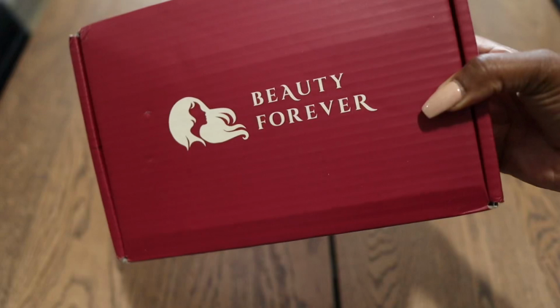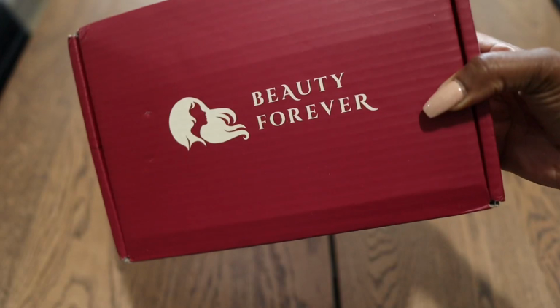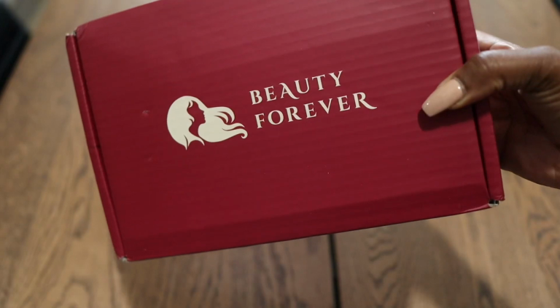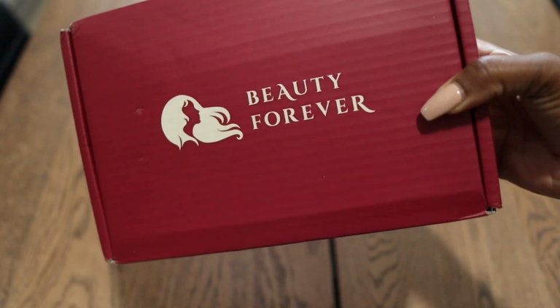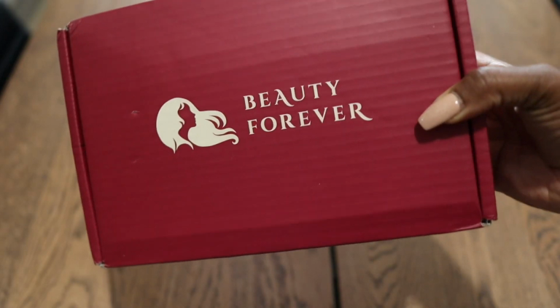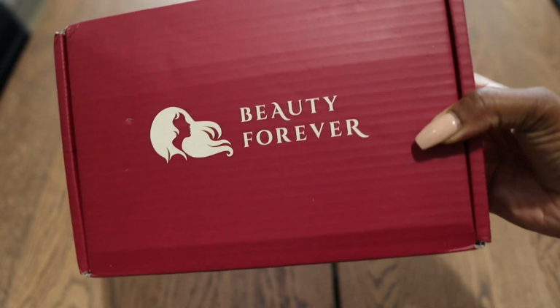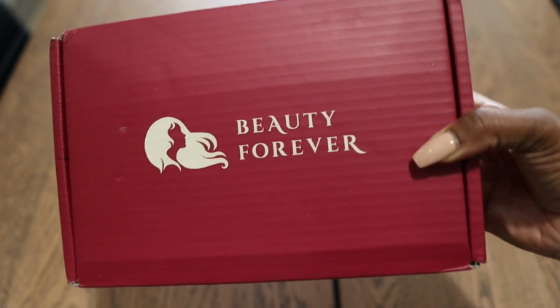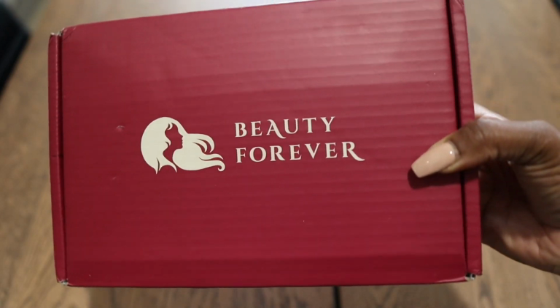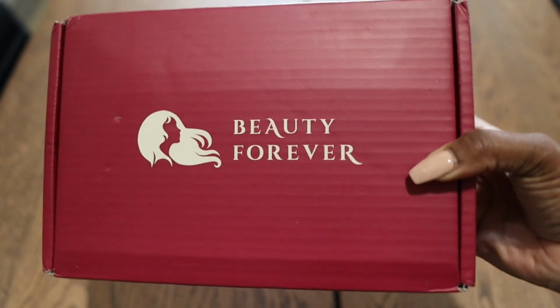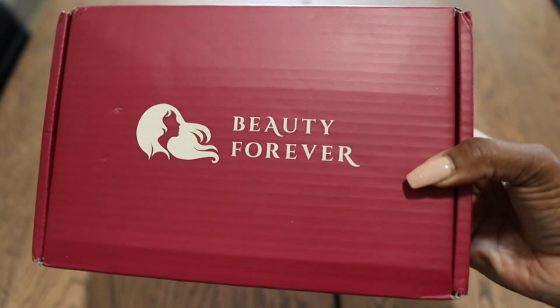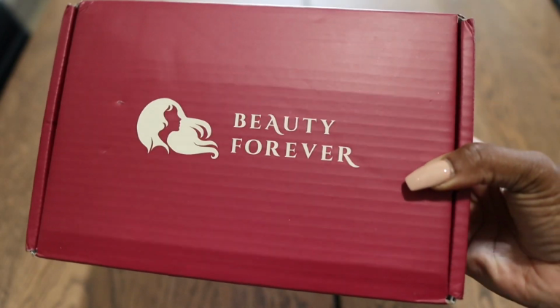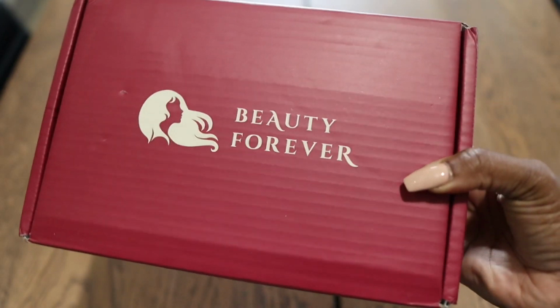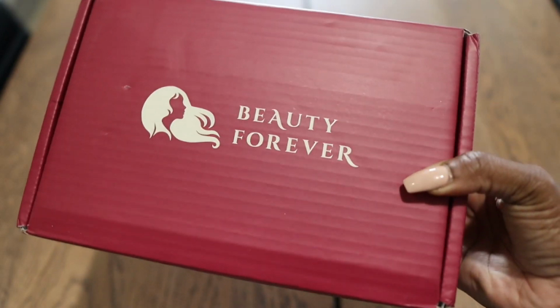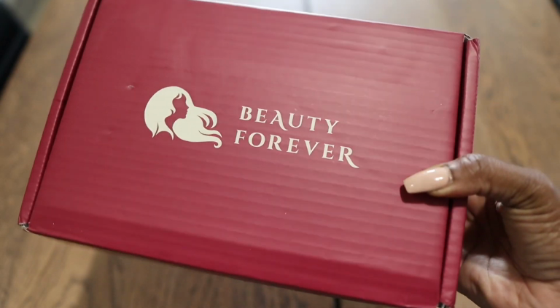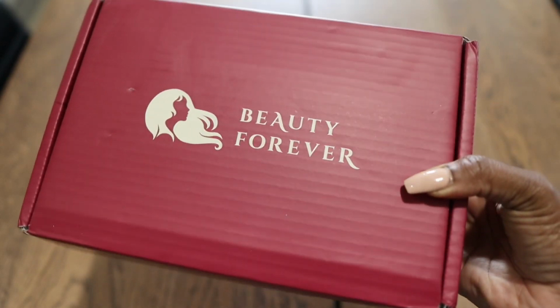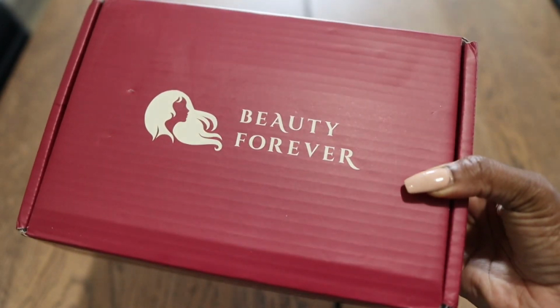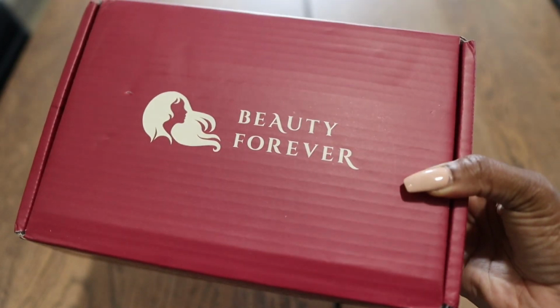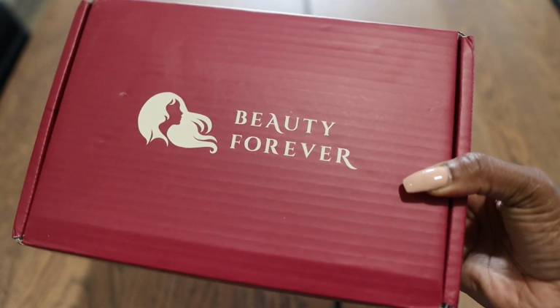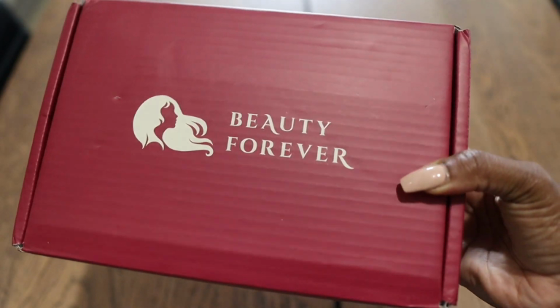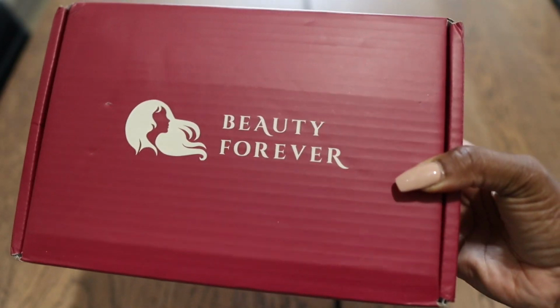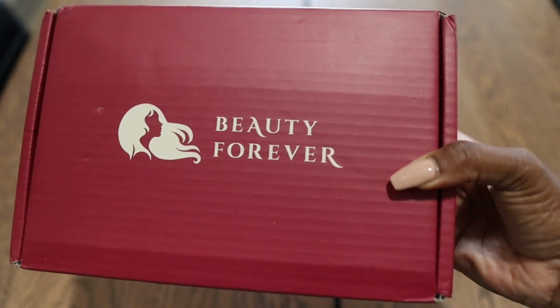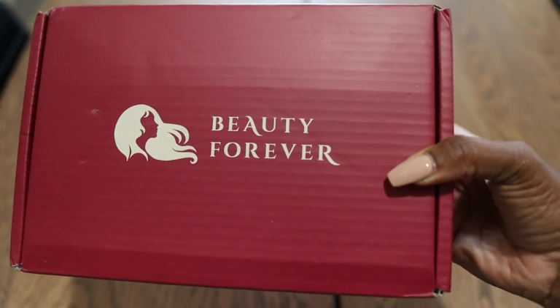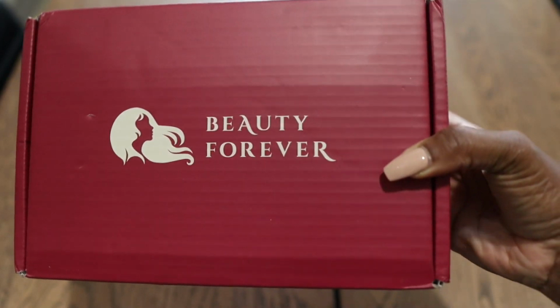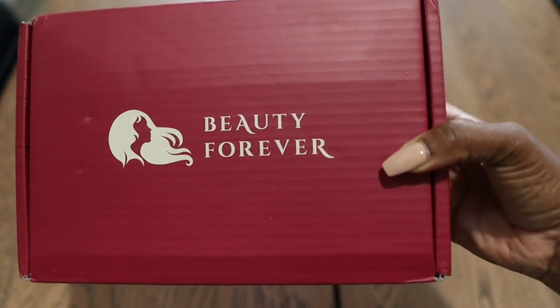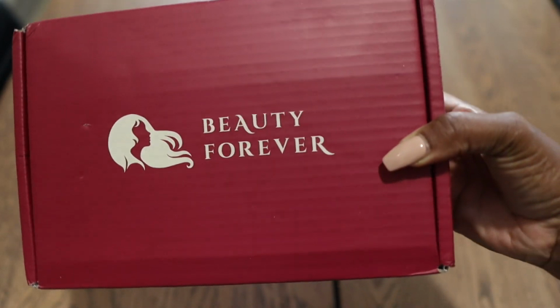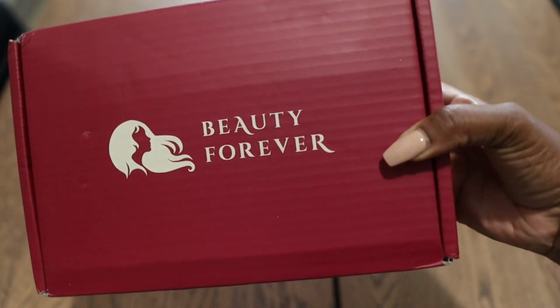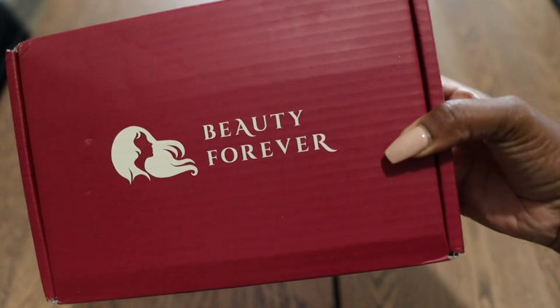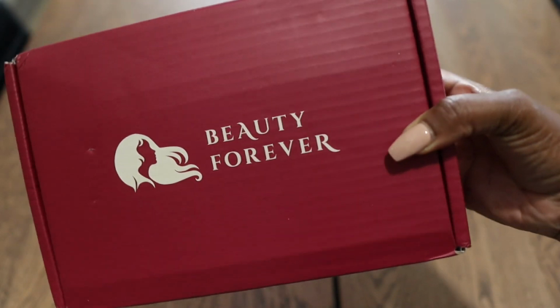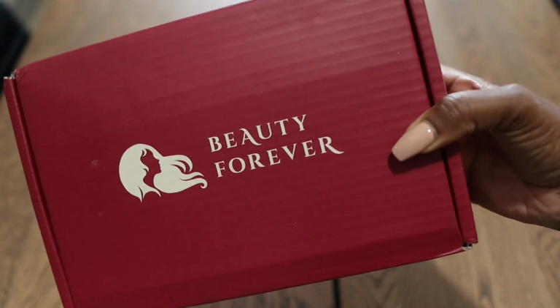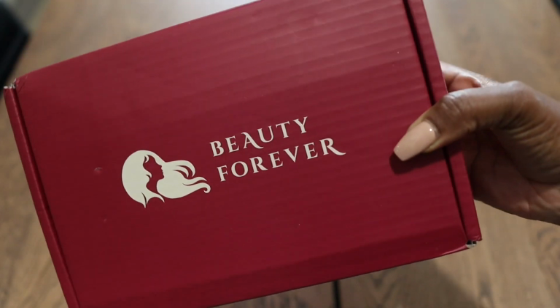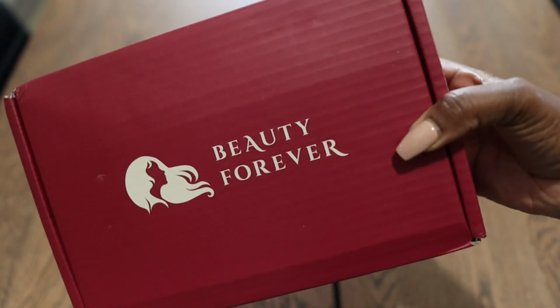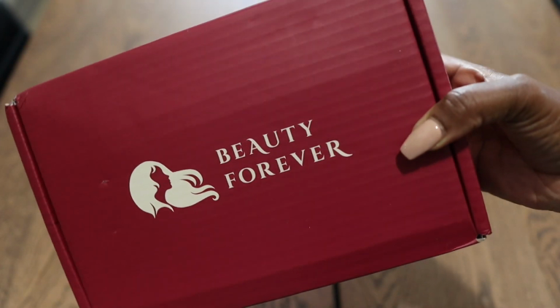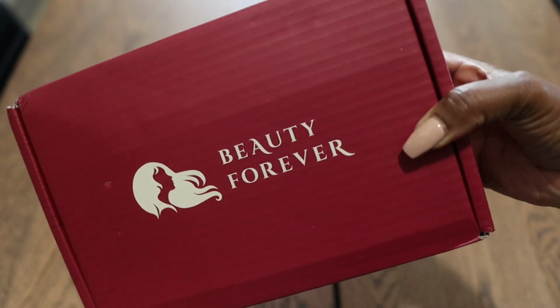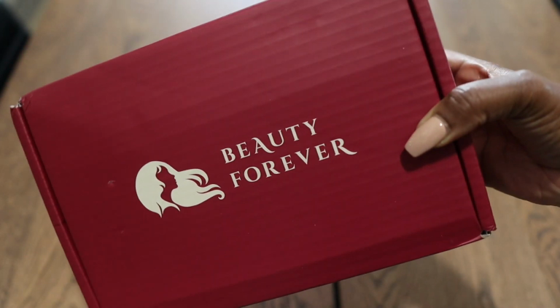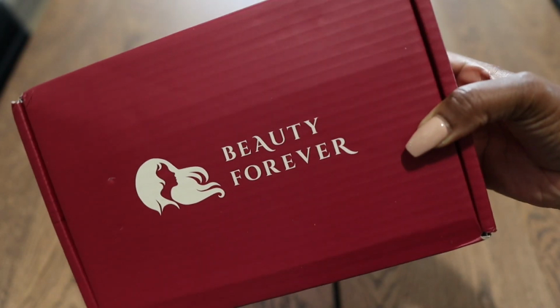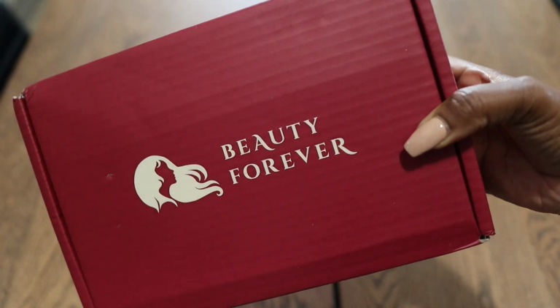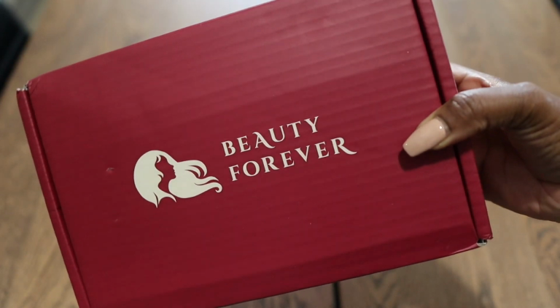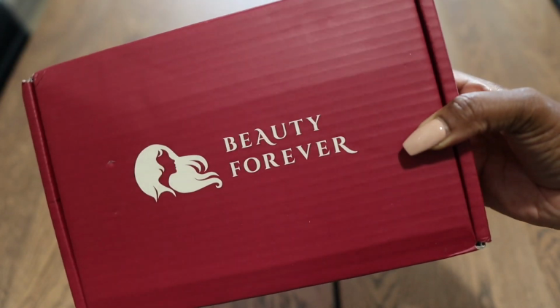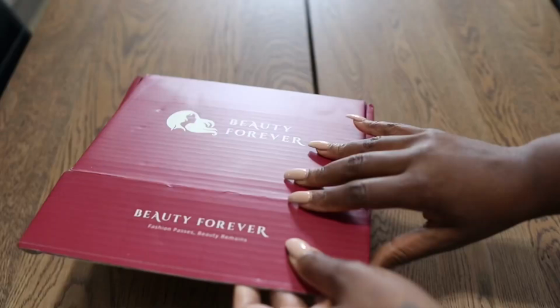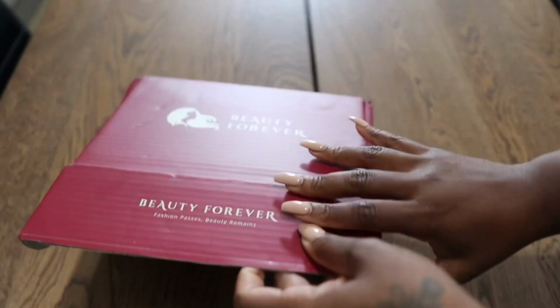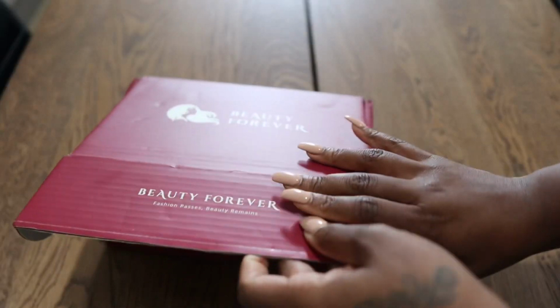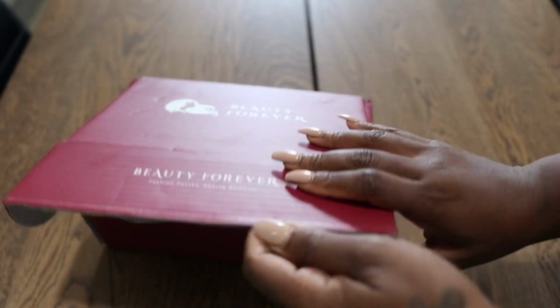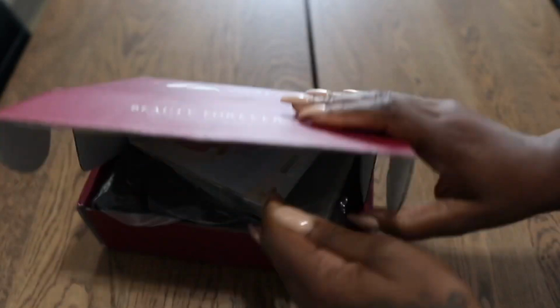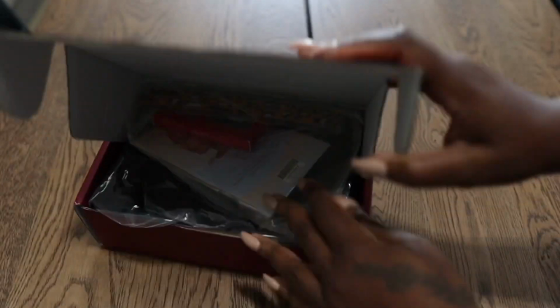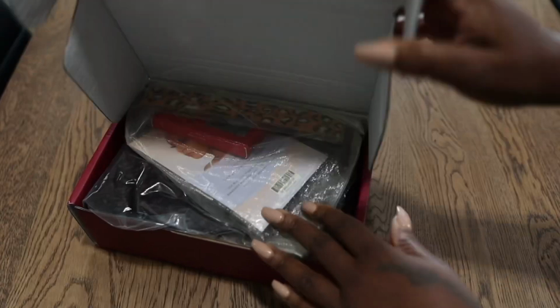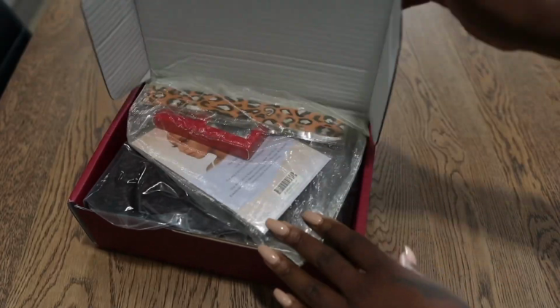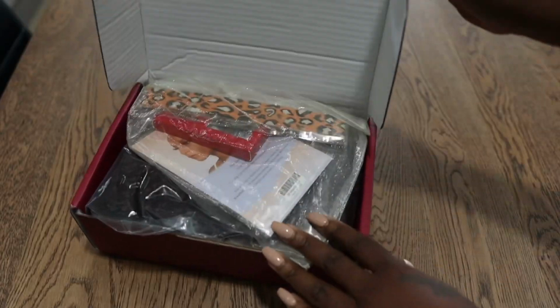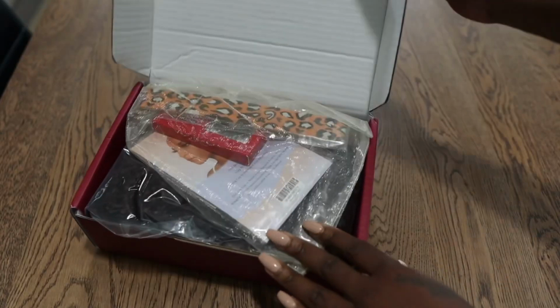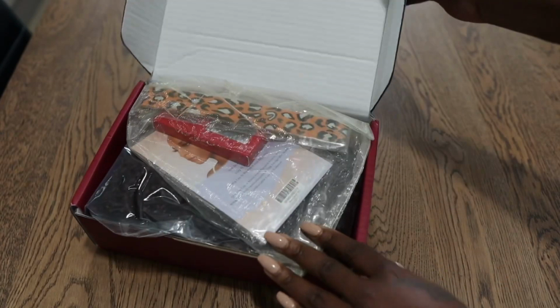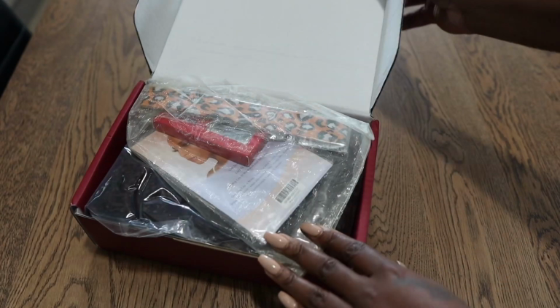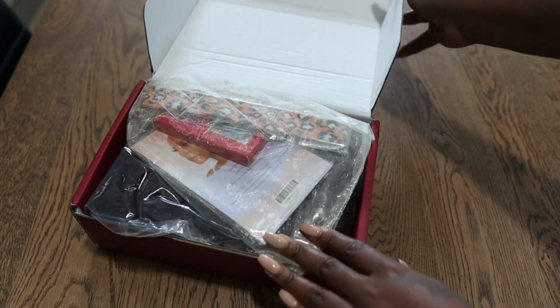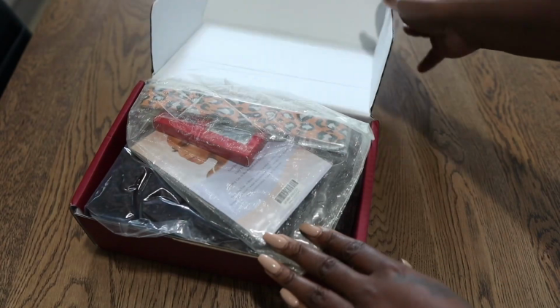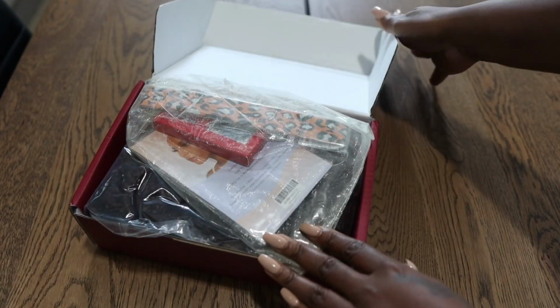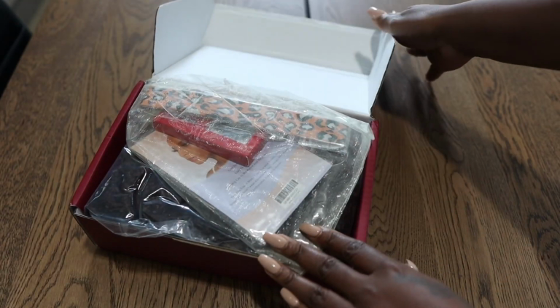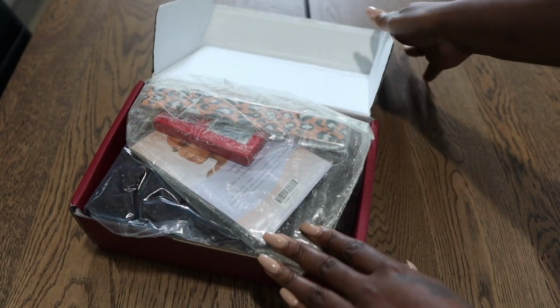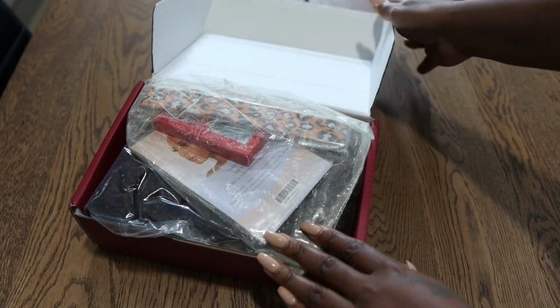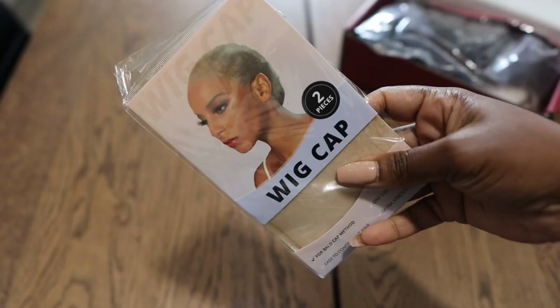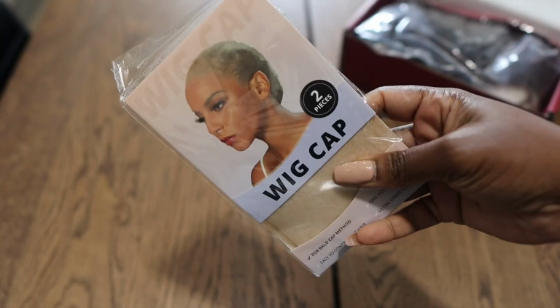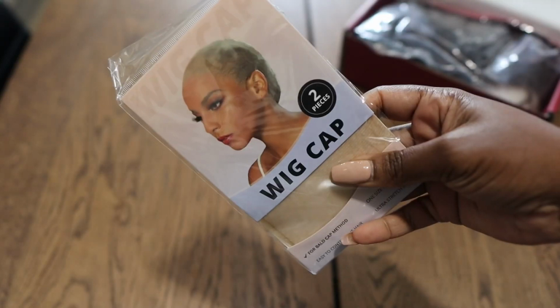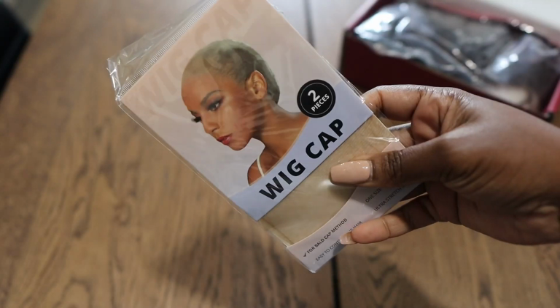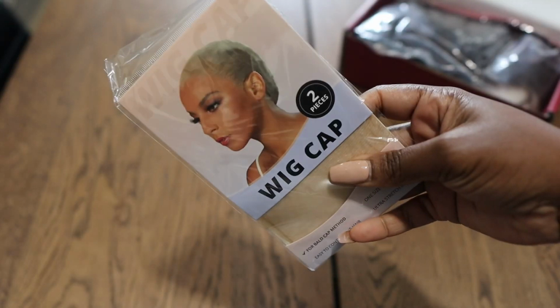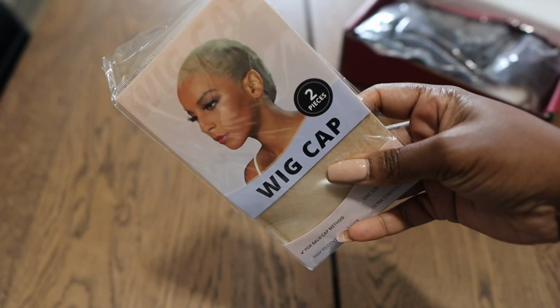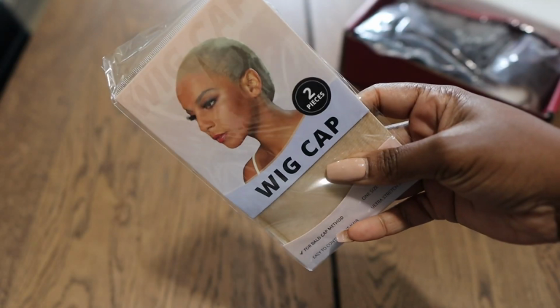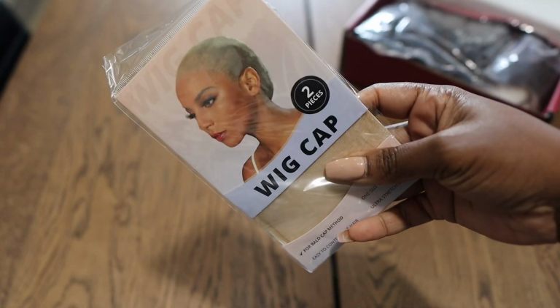Hey guys, it's Sharika and welcome back to my channel. Before we get into today's video, I would like to give a special shout out to Beauty Forever for sponsoring this video.